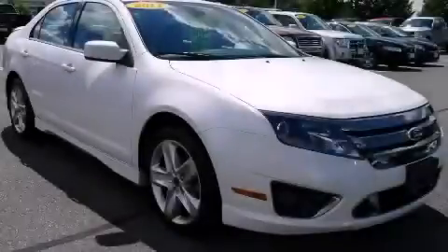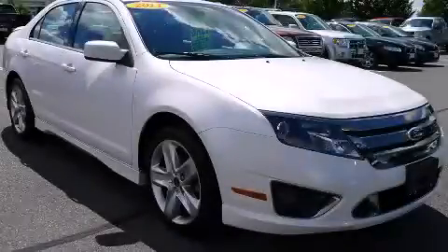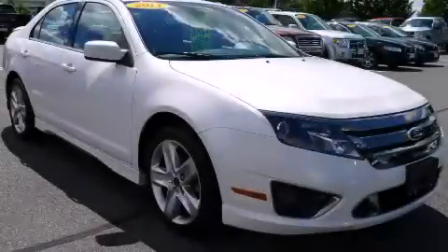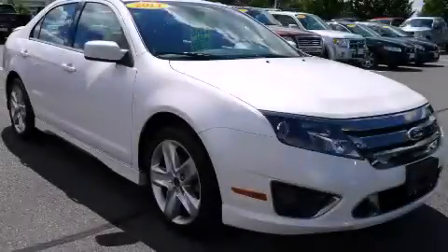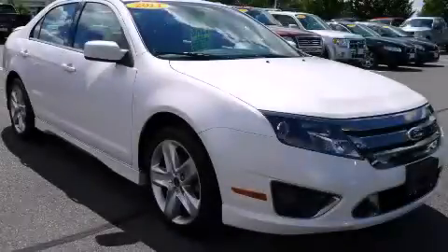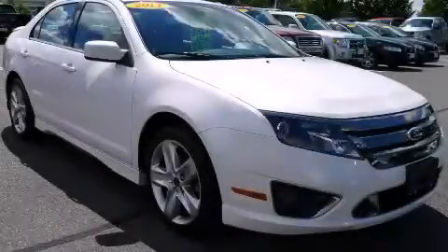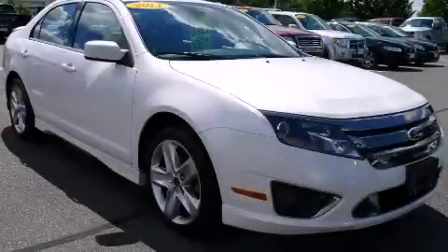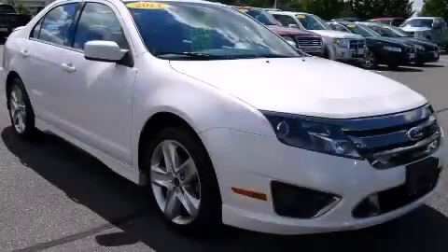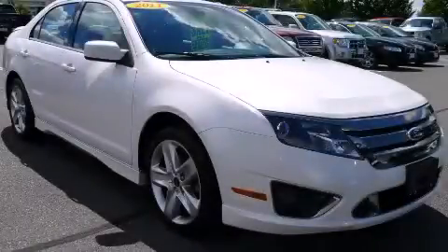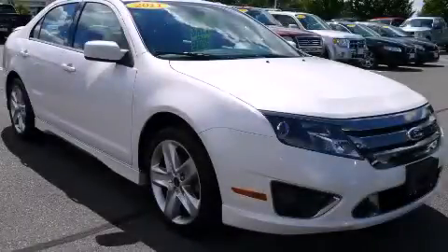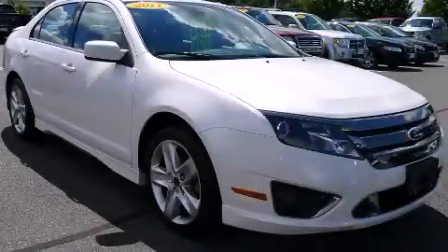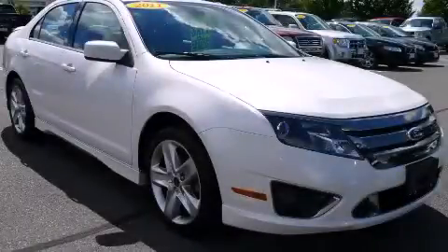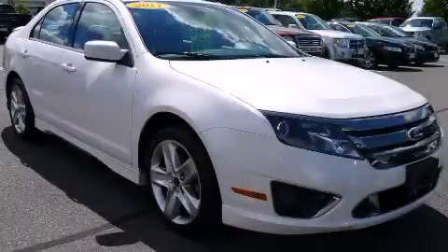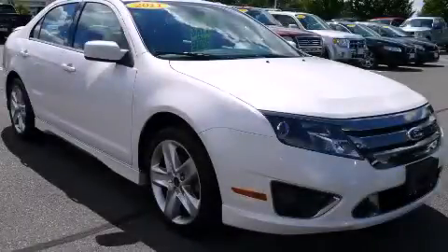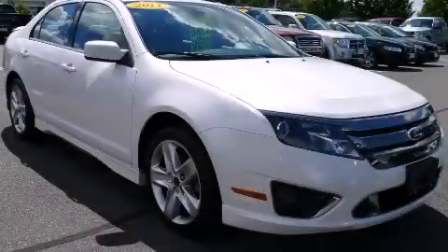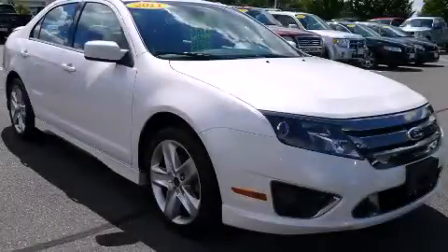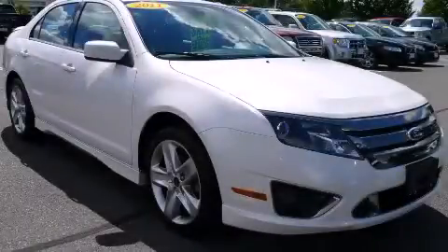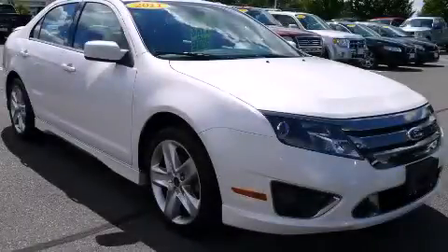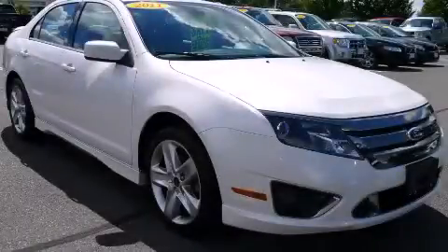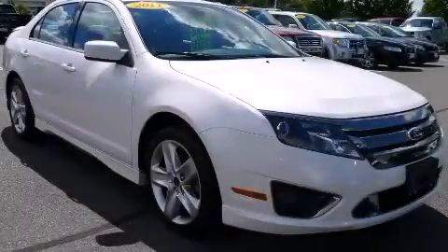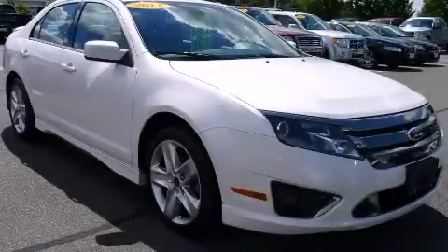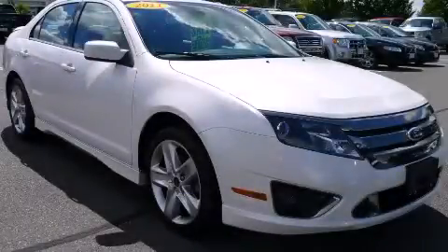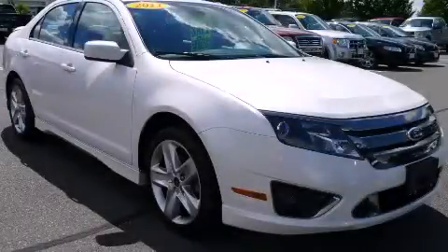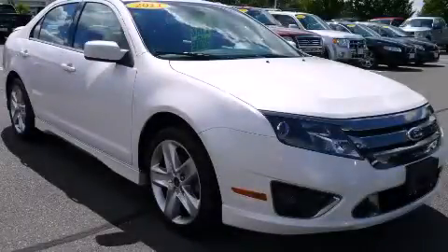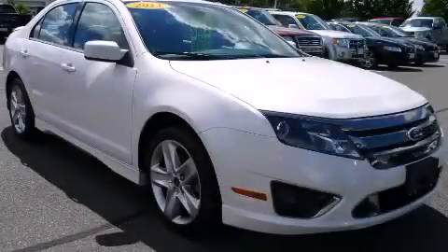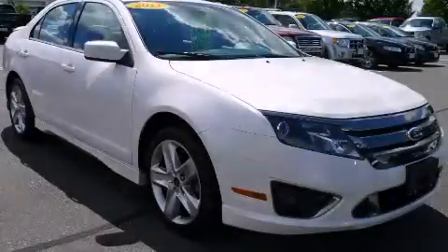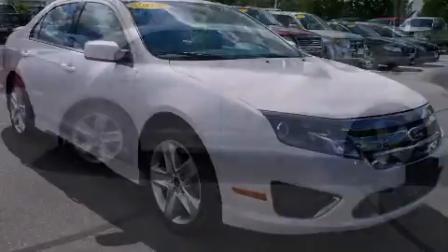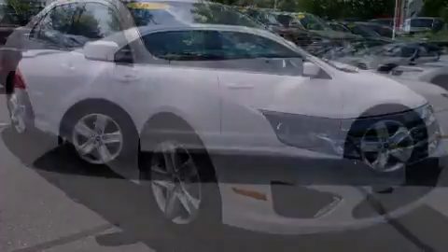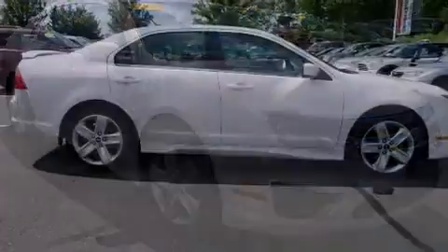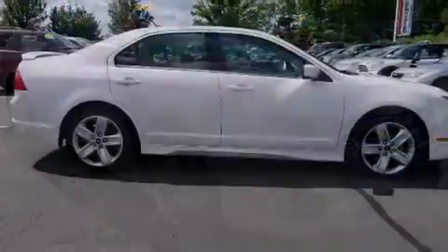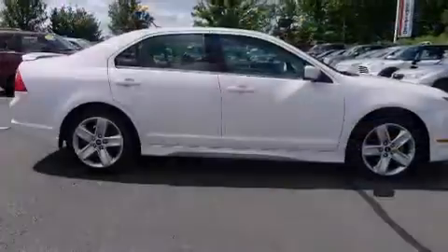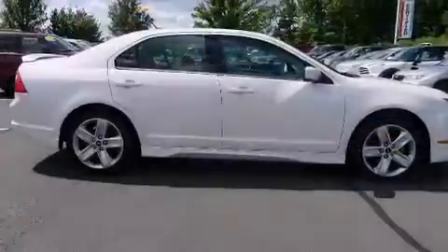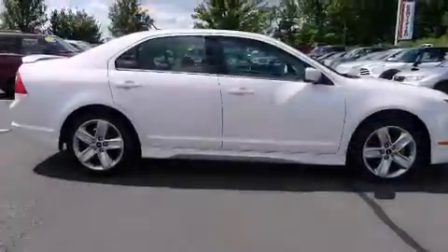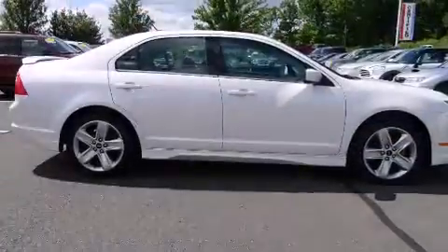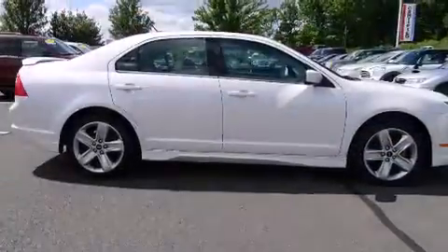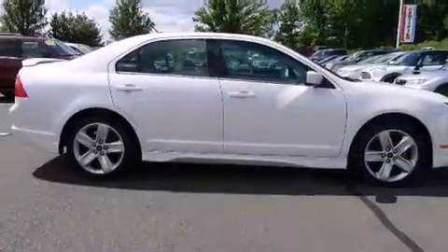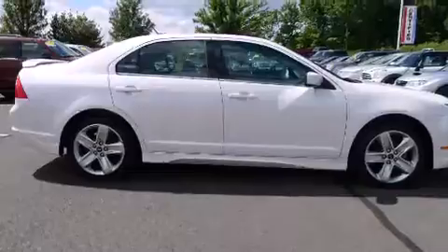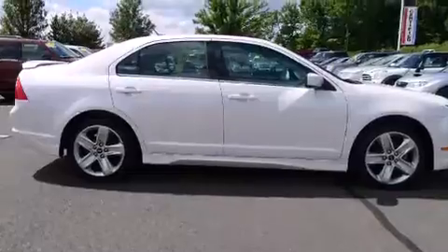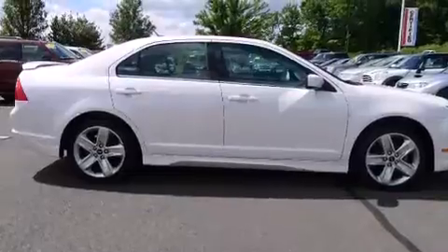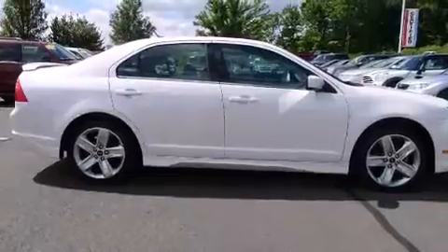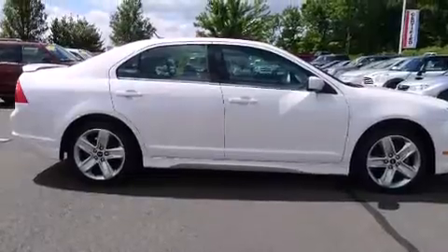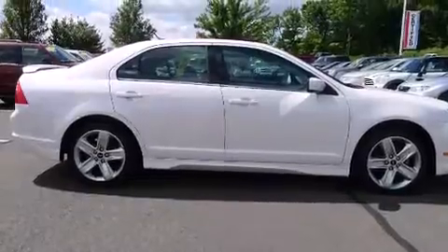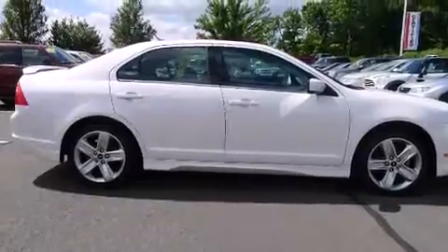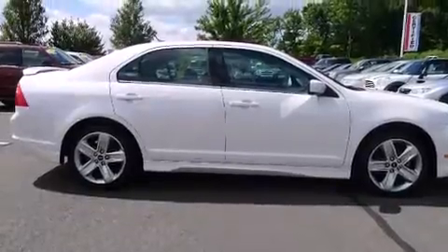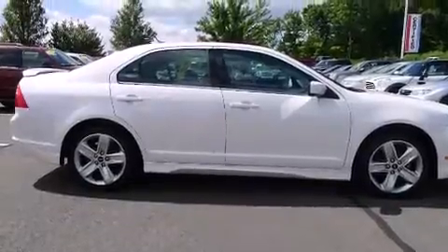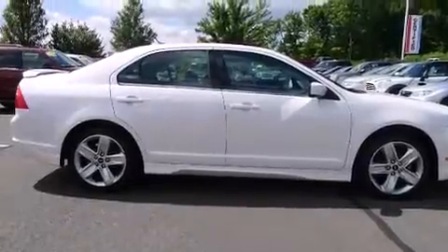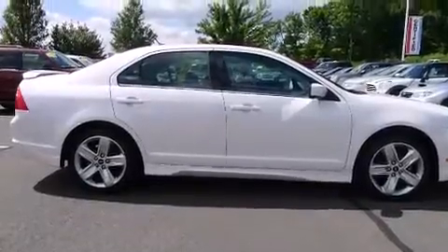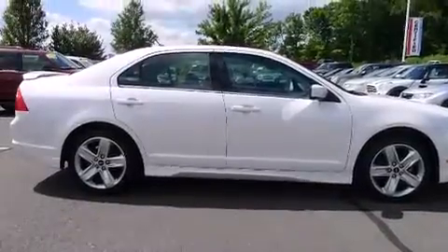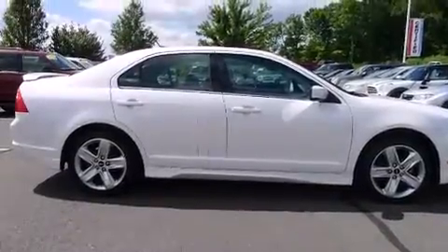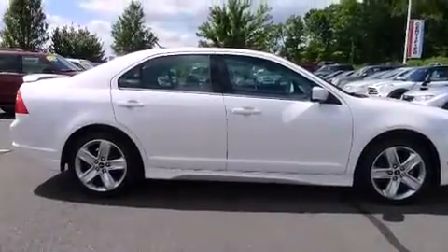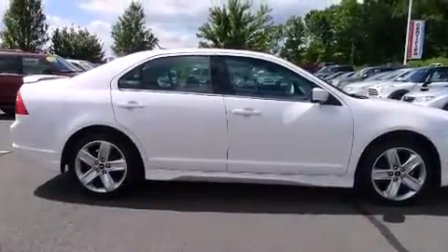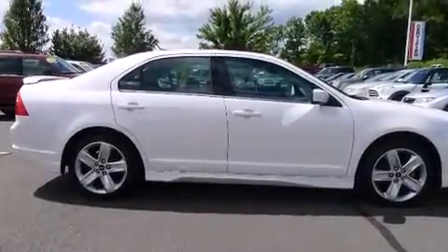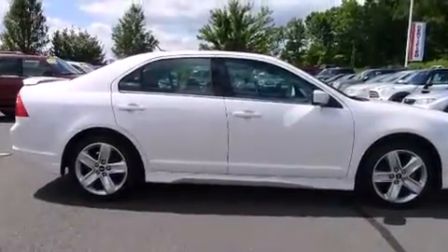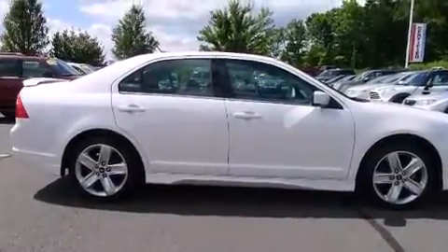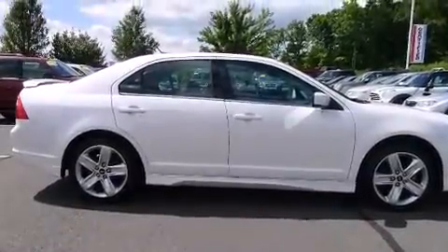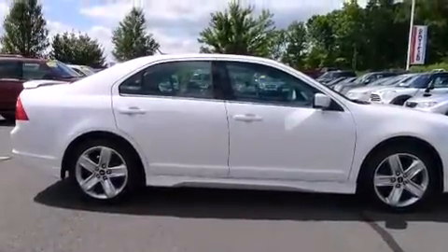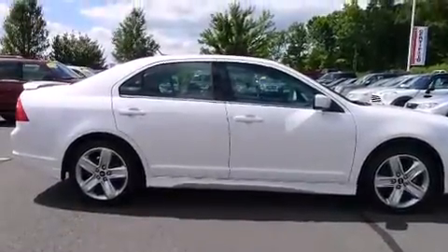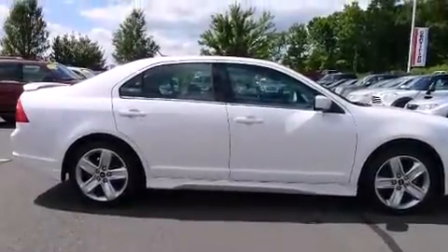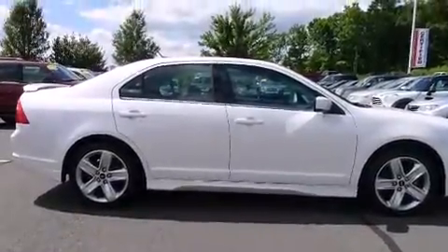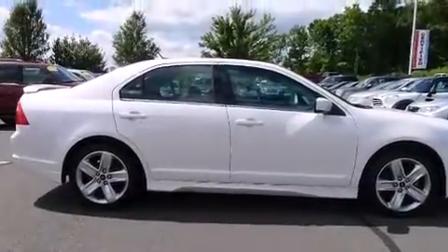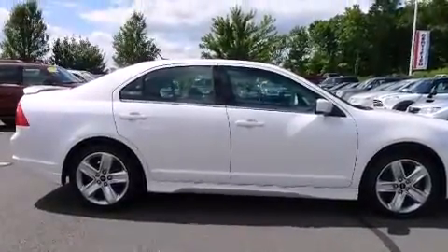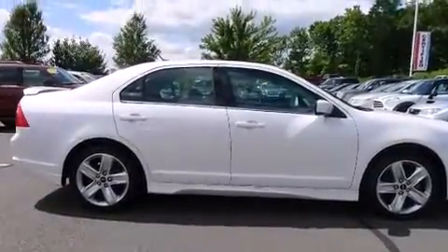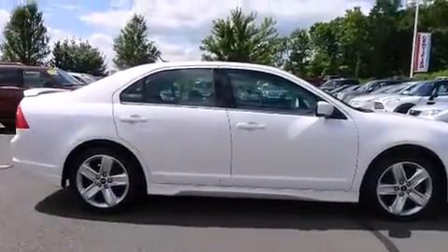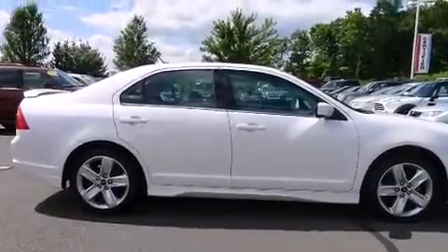This is a 2011 Ford Fusion. It has a six-cylinder engine, an automatic transmission, and all-wheel drive.